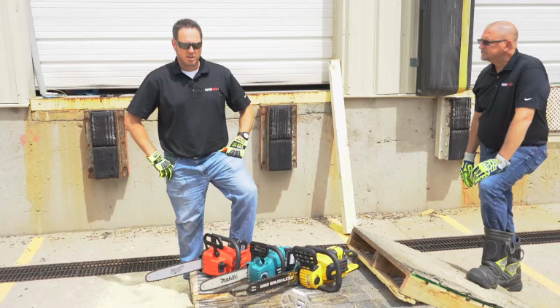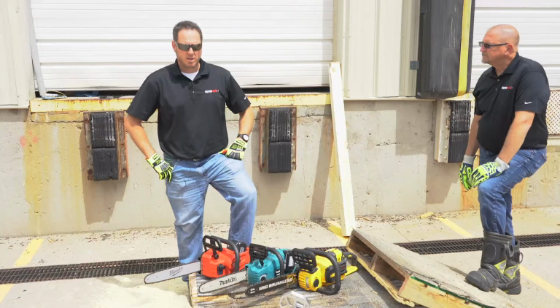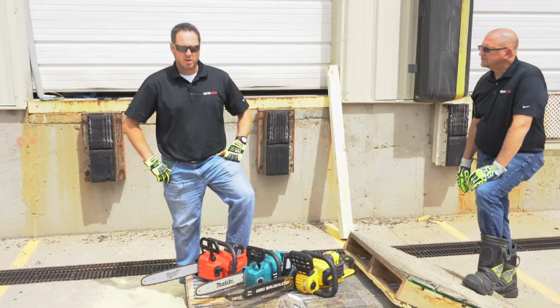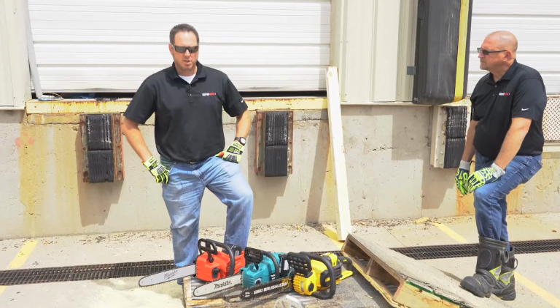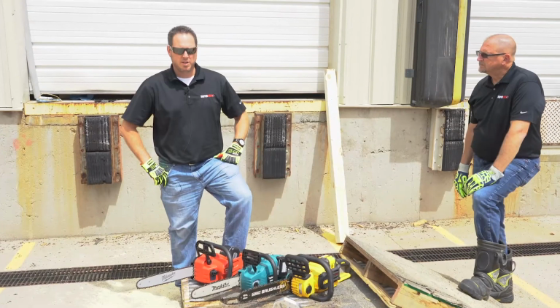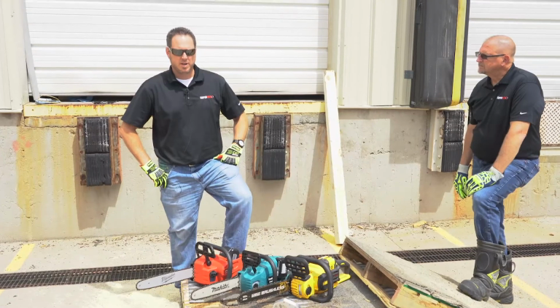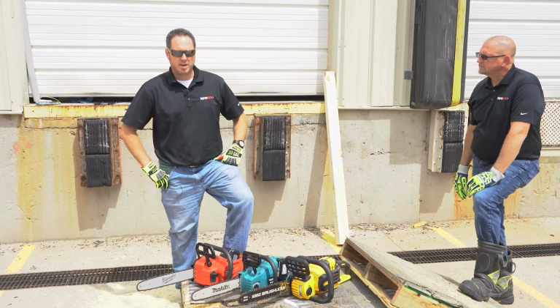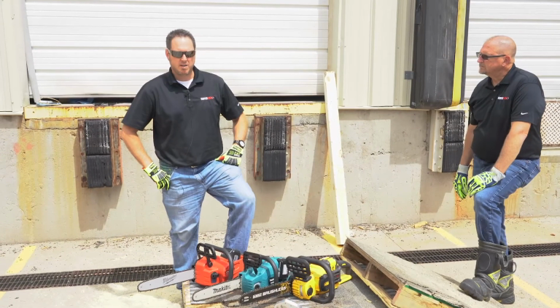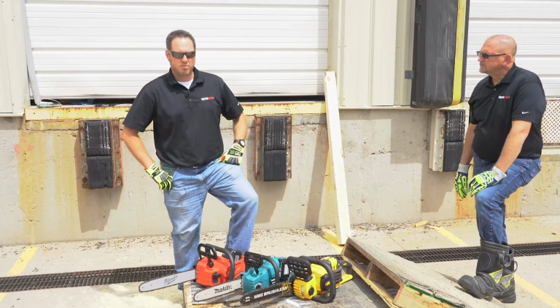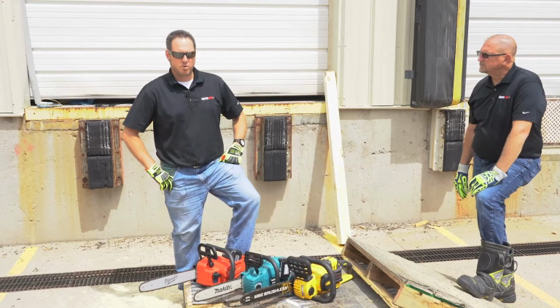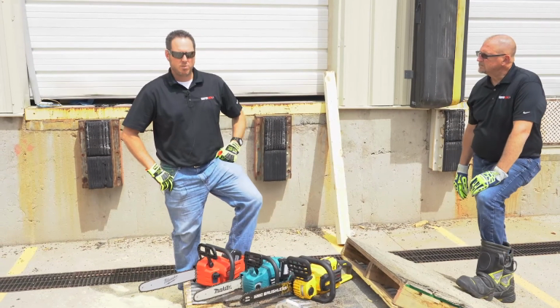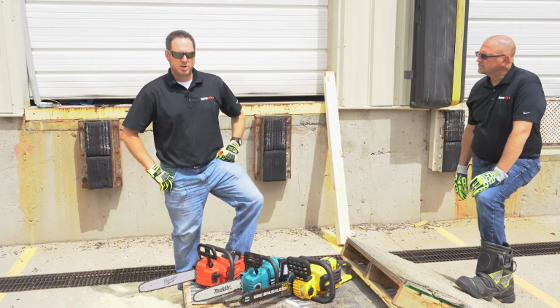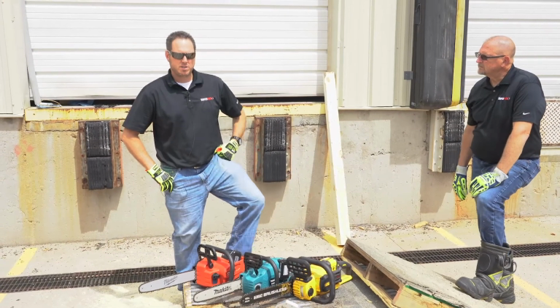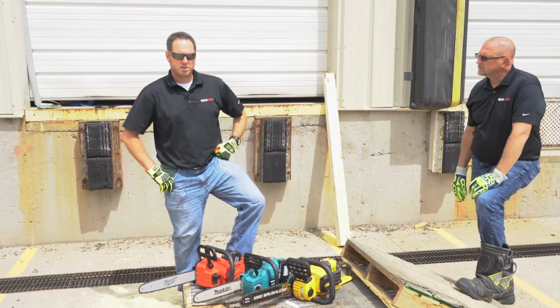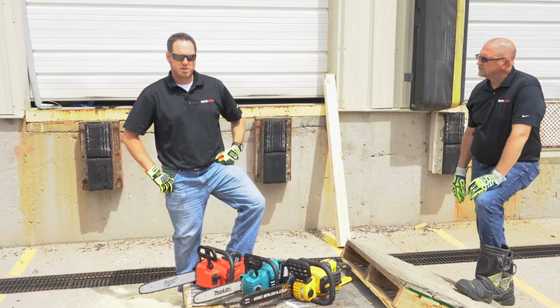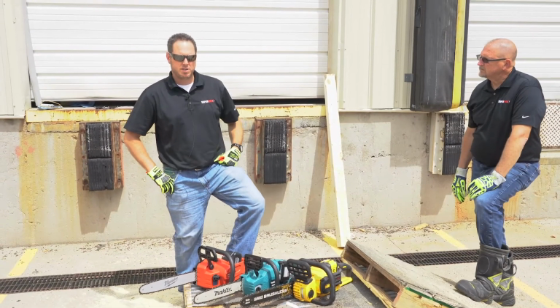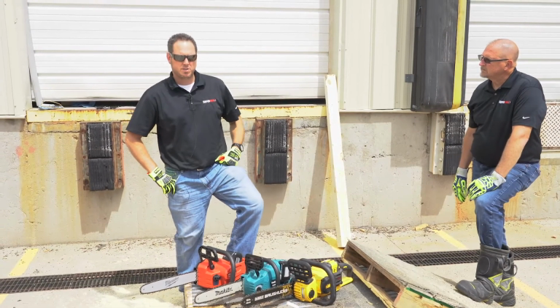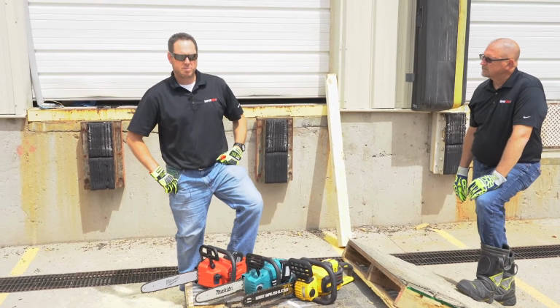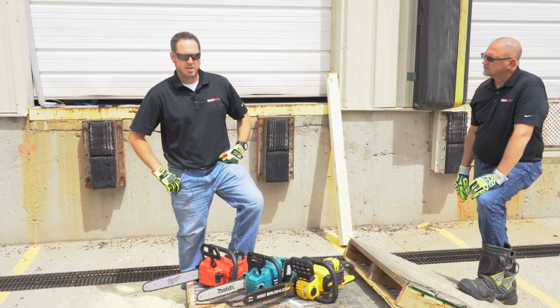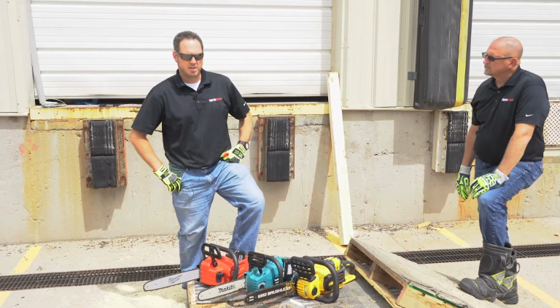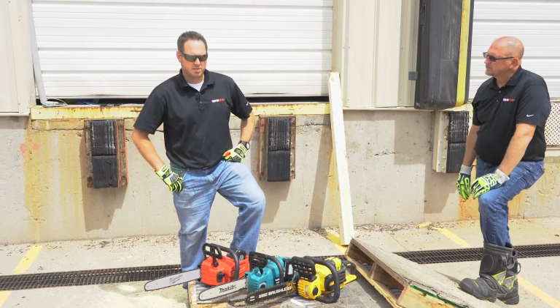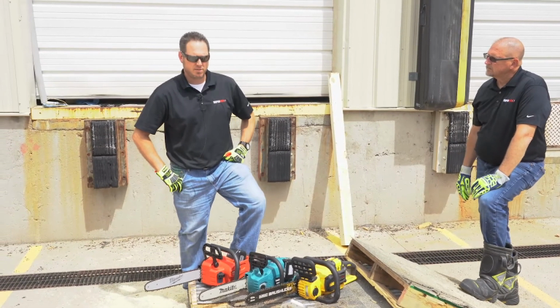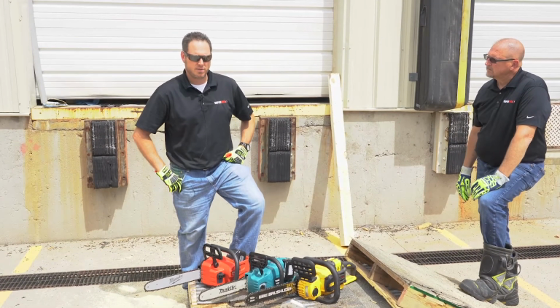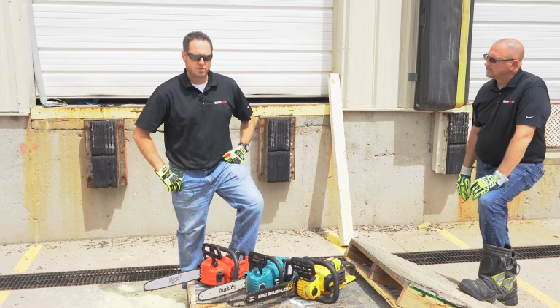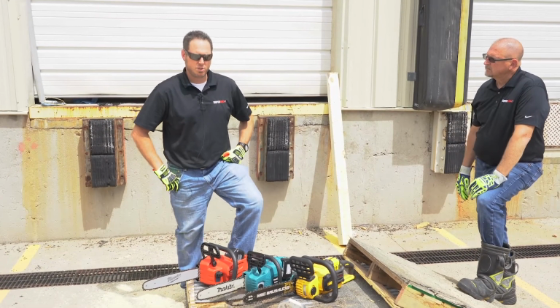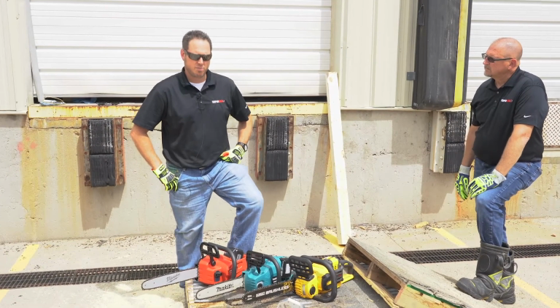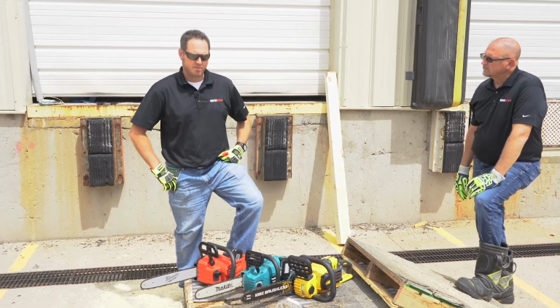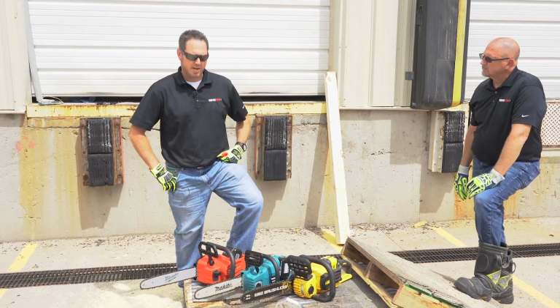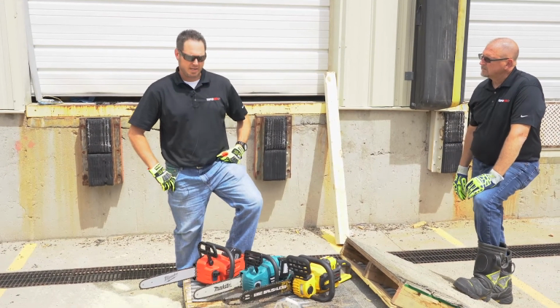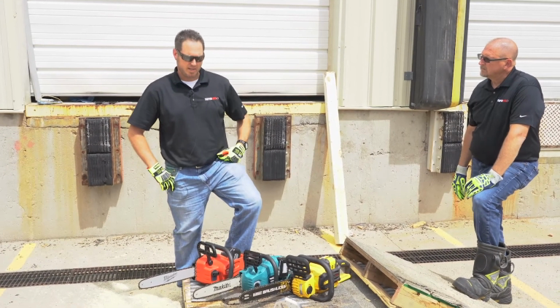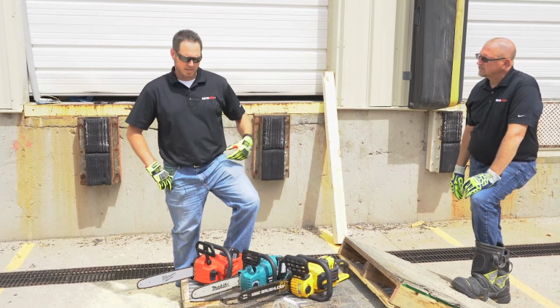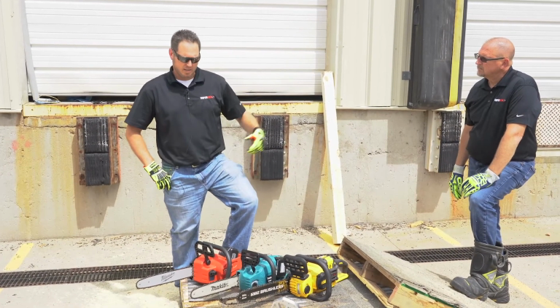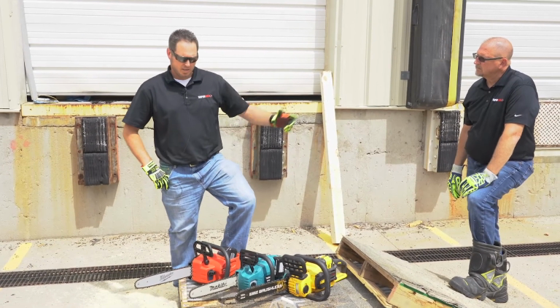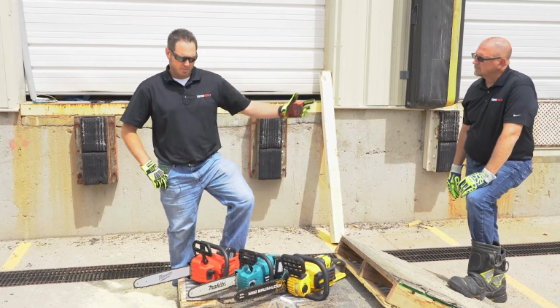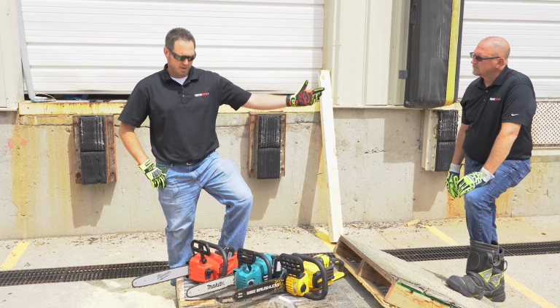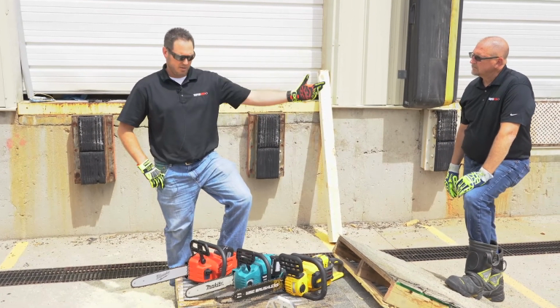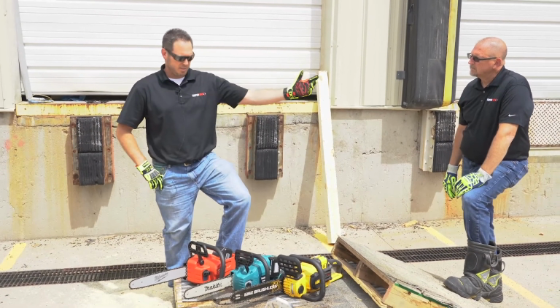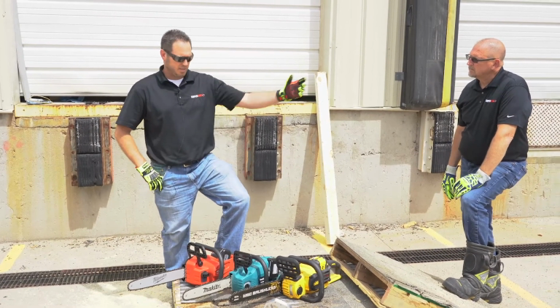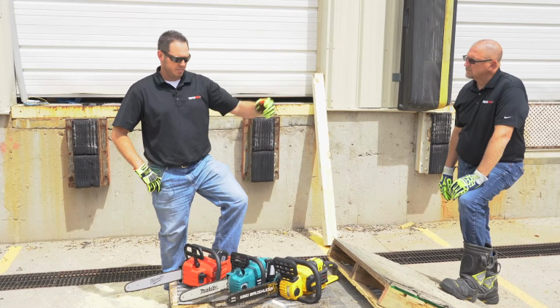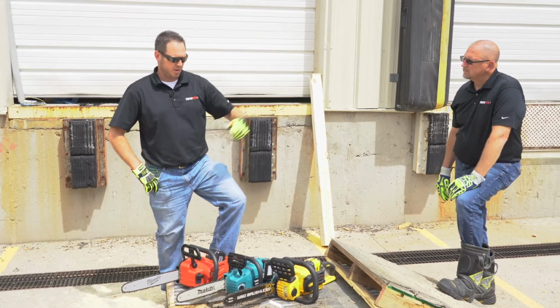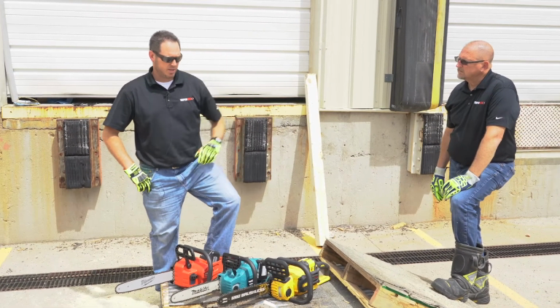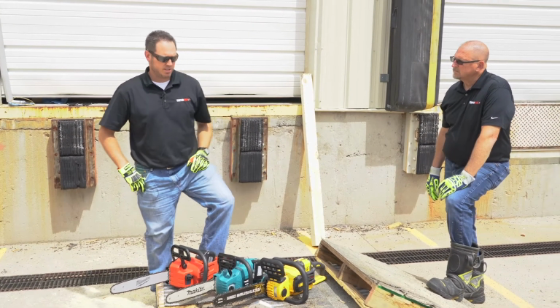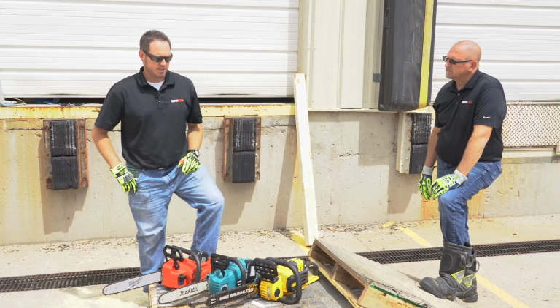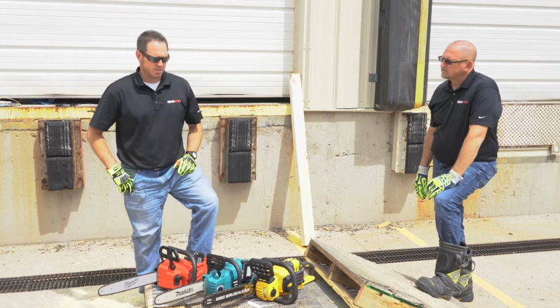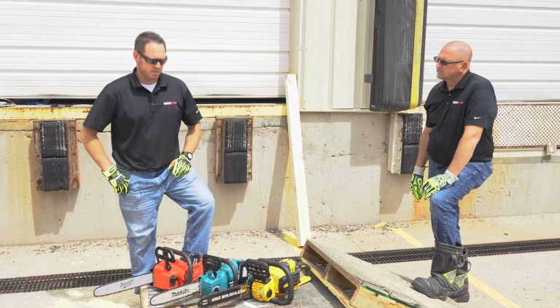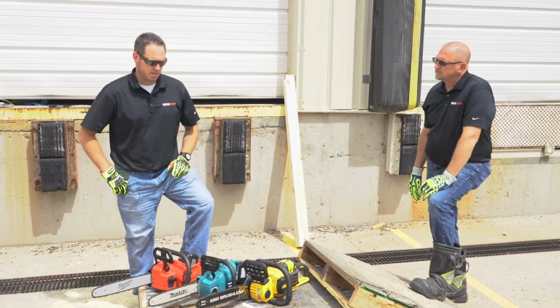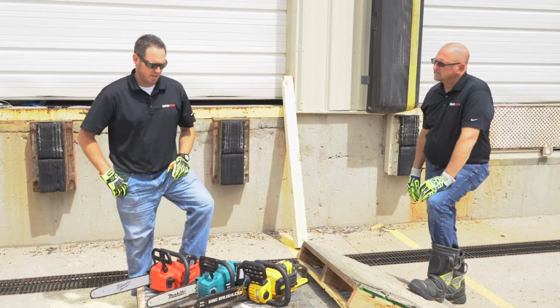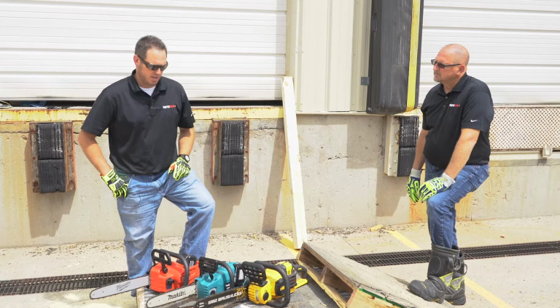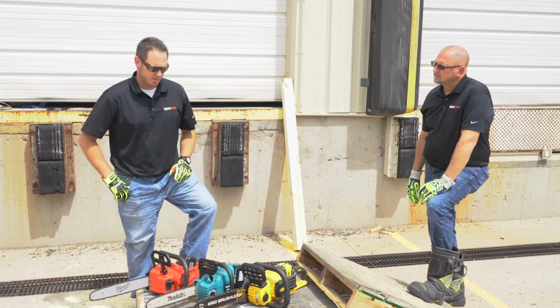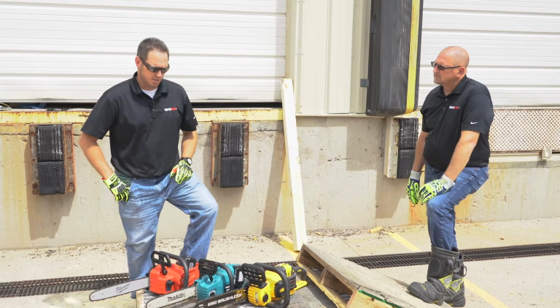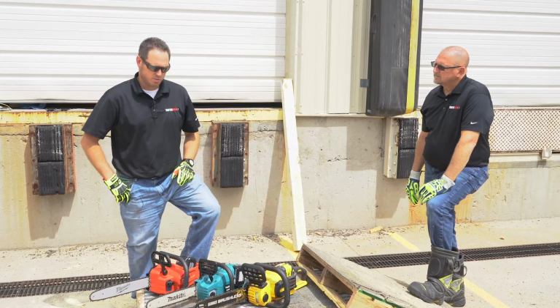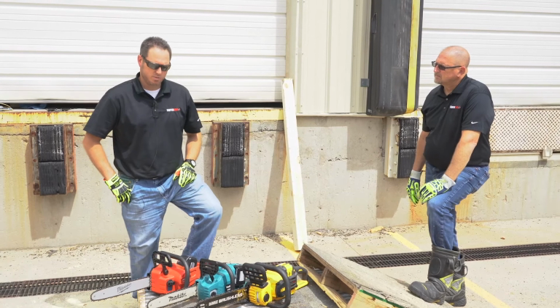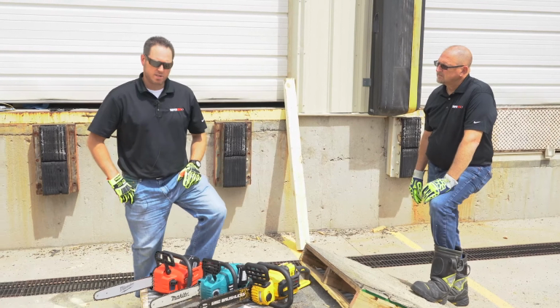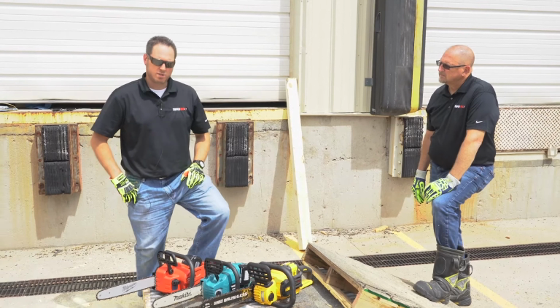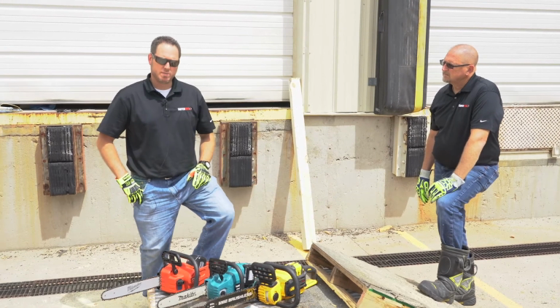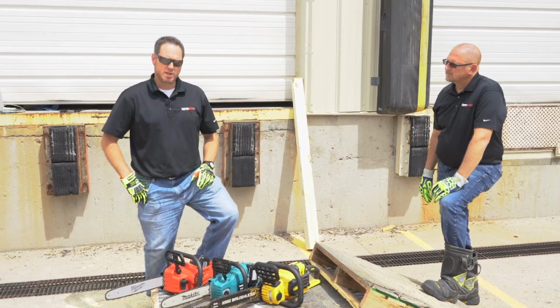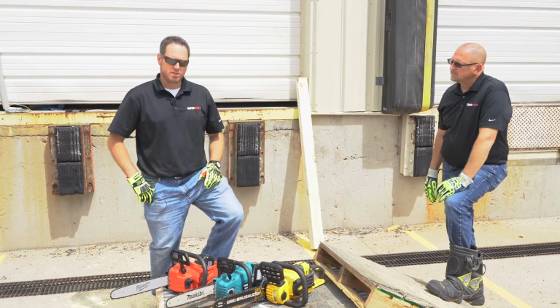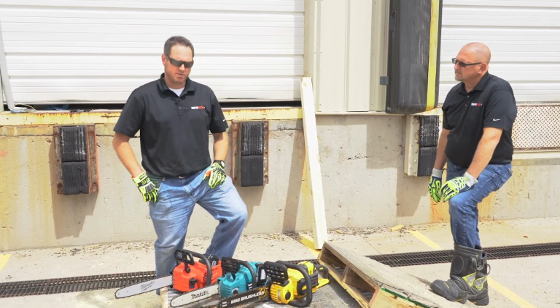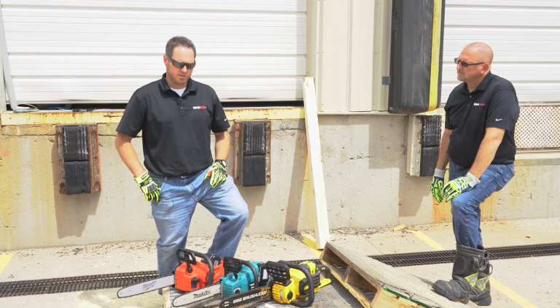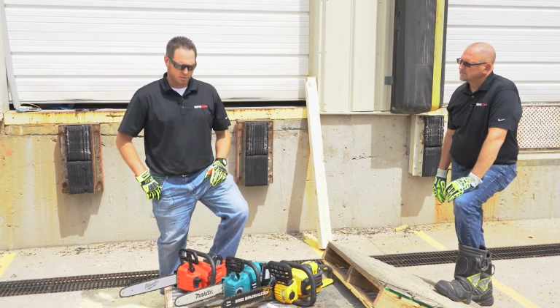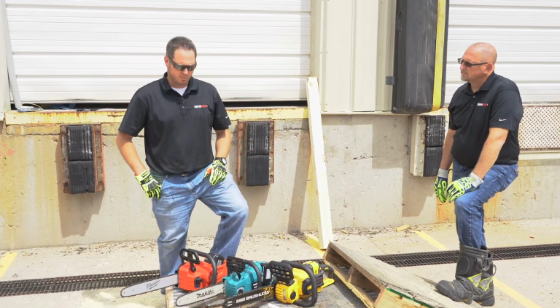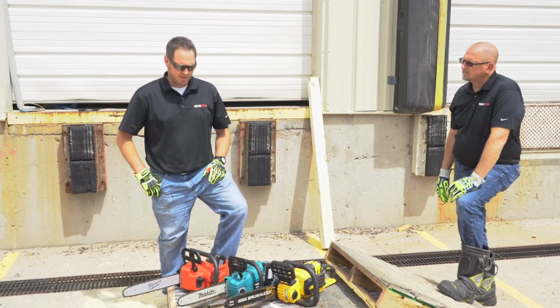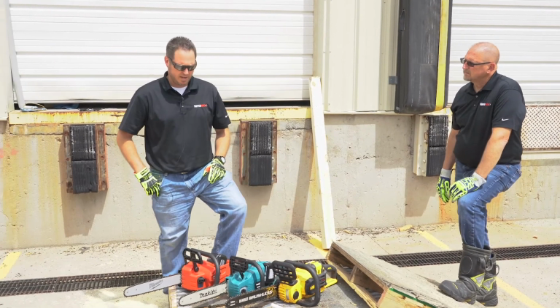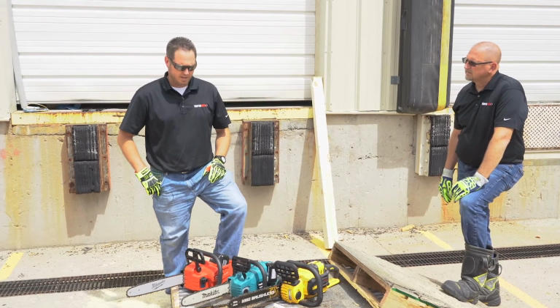Hello there, I'm Aaron Ford, Western Regional Manager for SuperVac. I'm here with Tim Hodgson, Central Regional Manager for SuperVac.